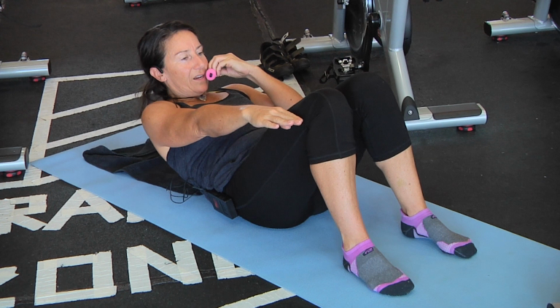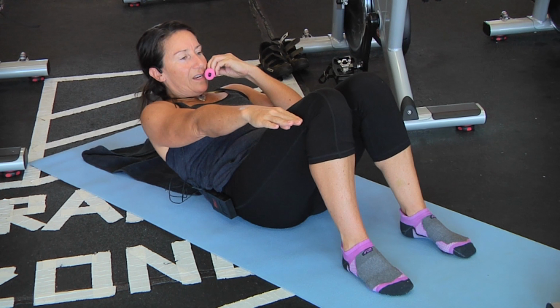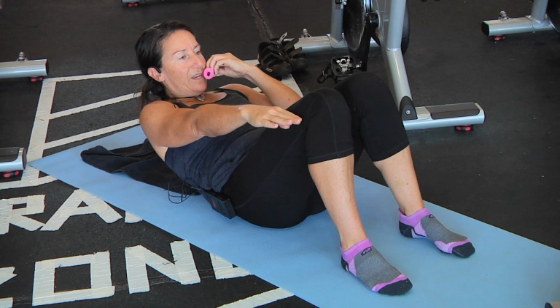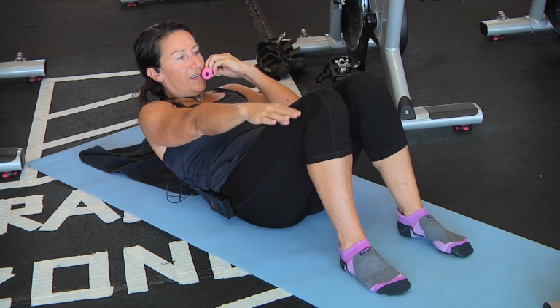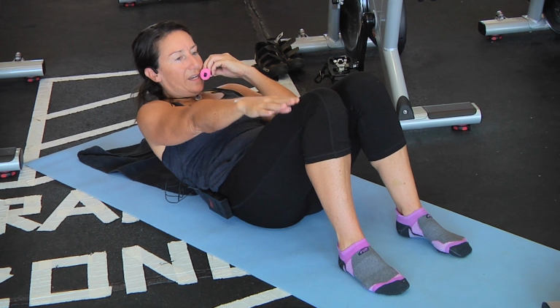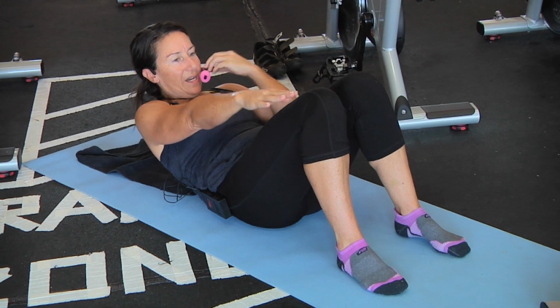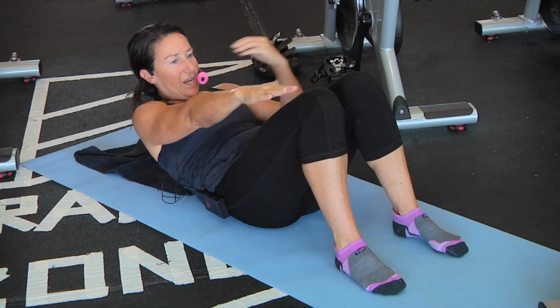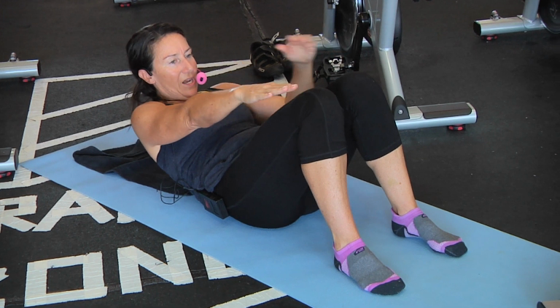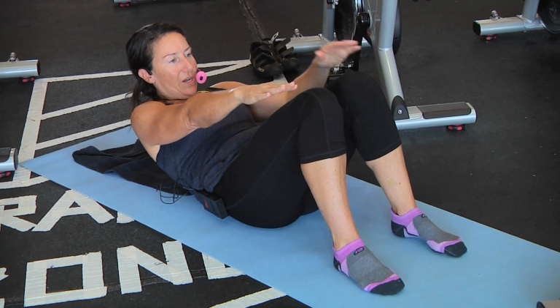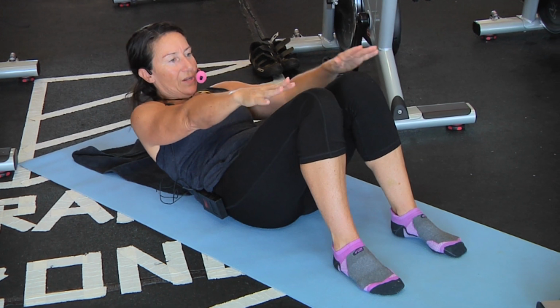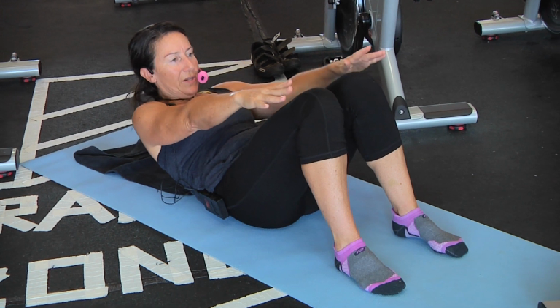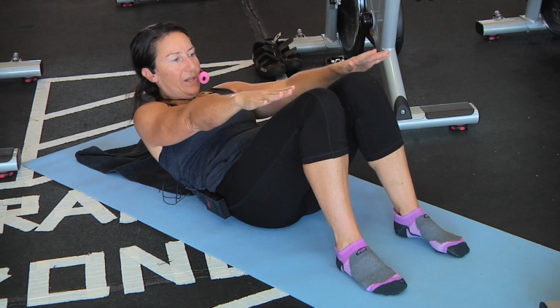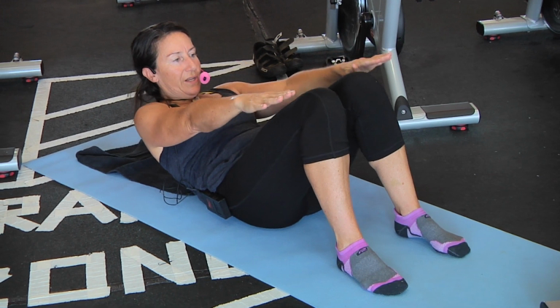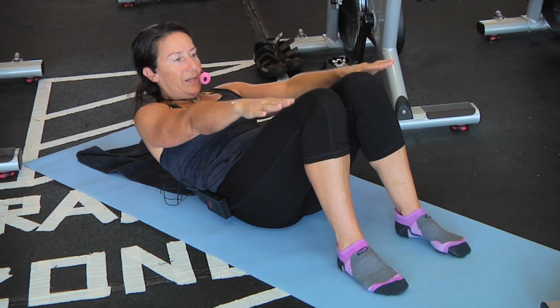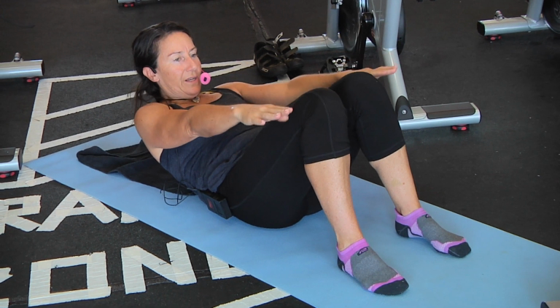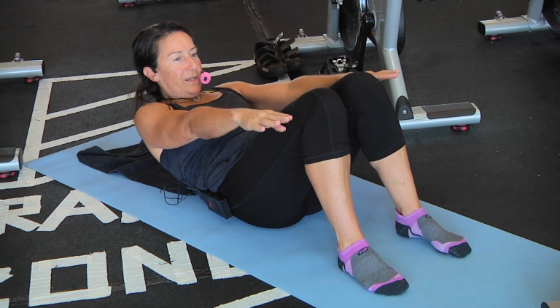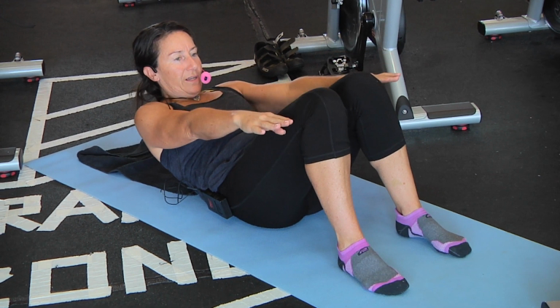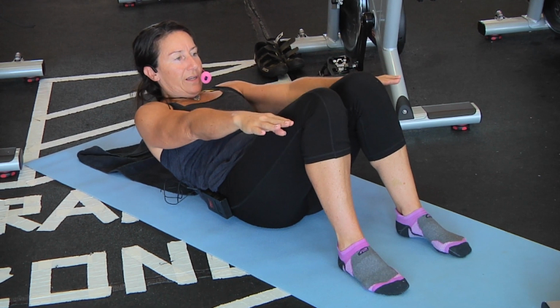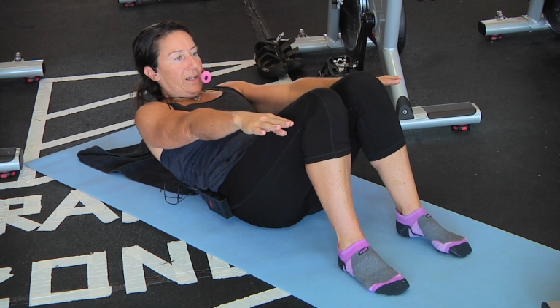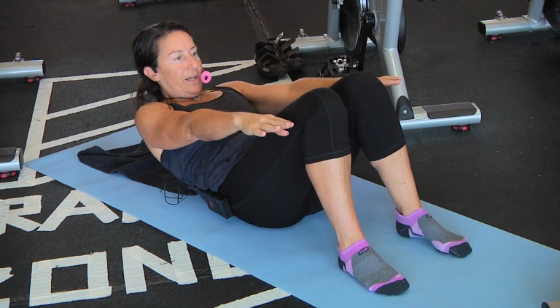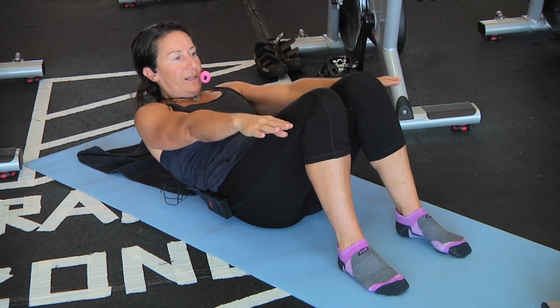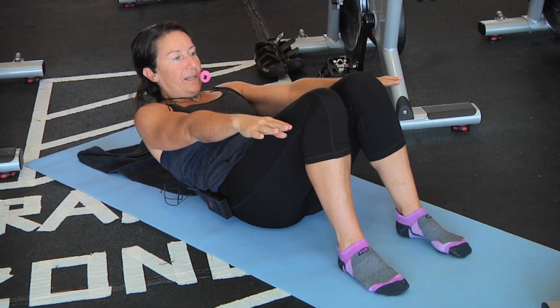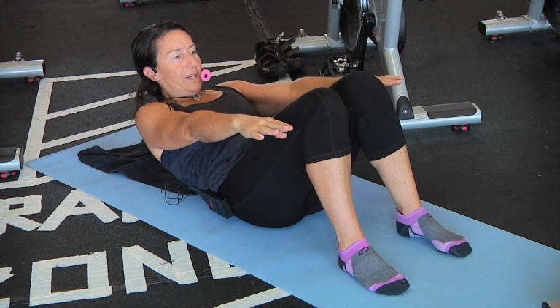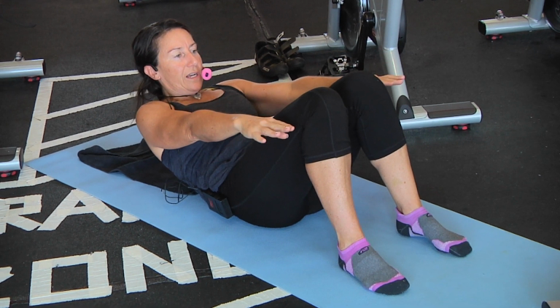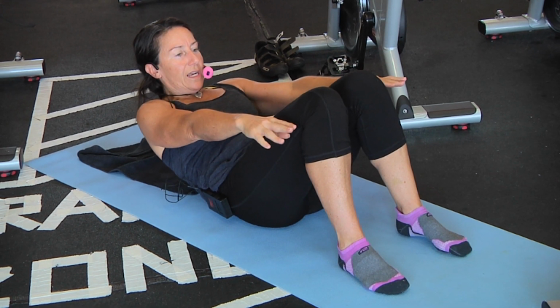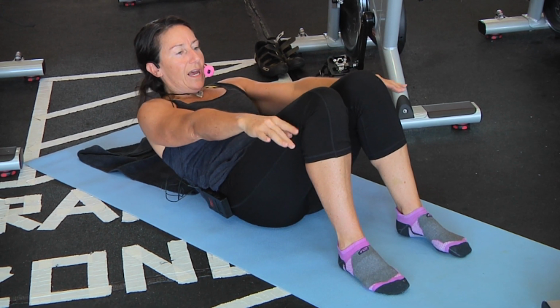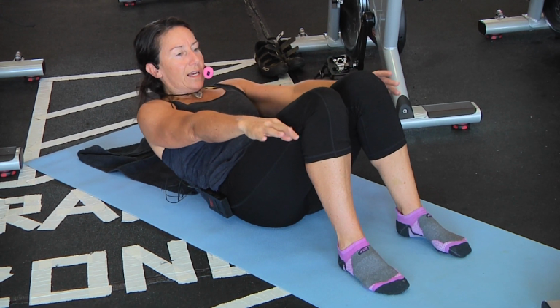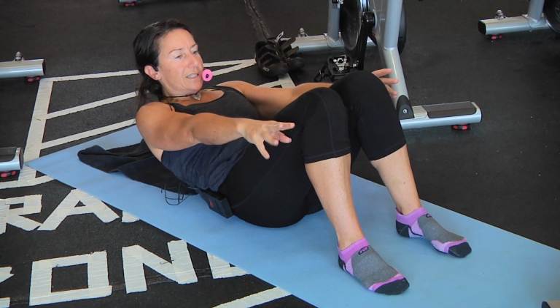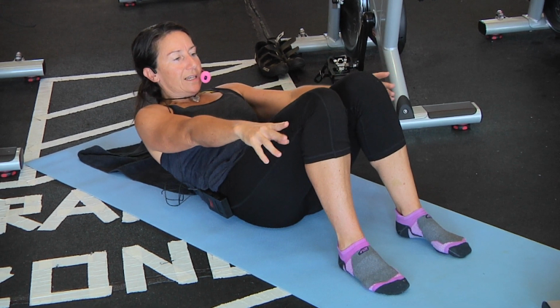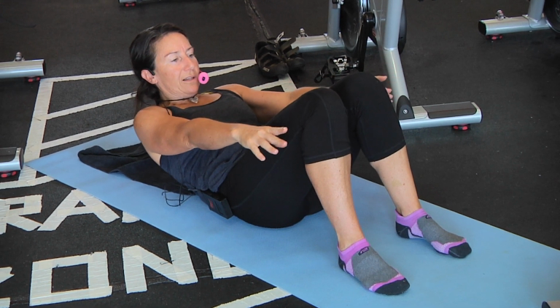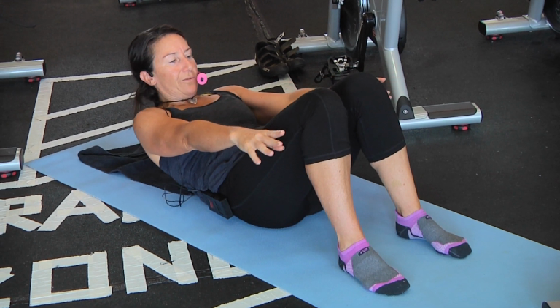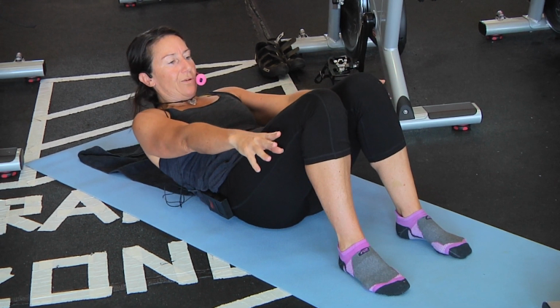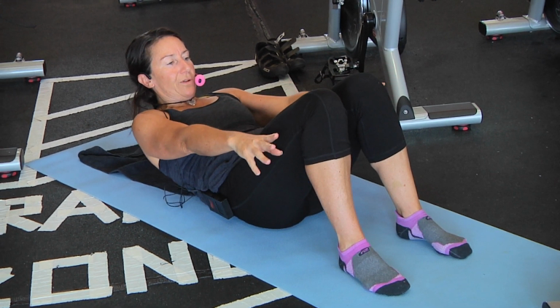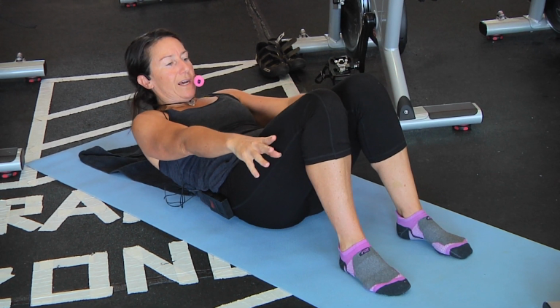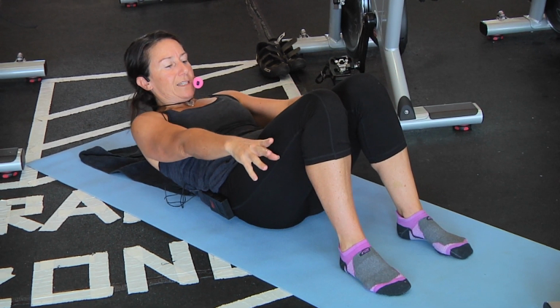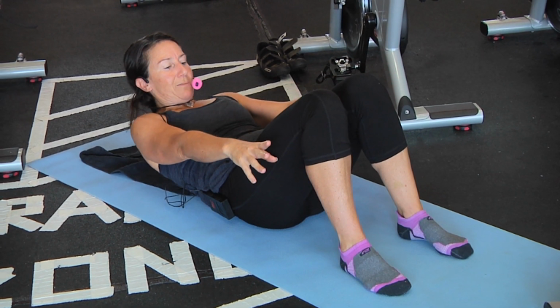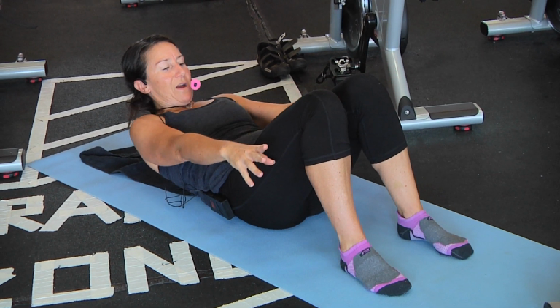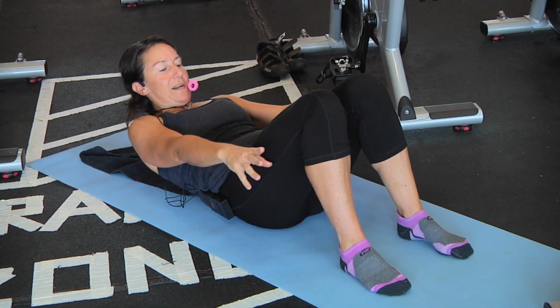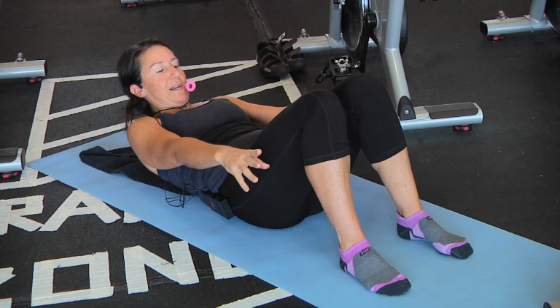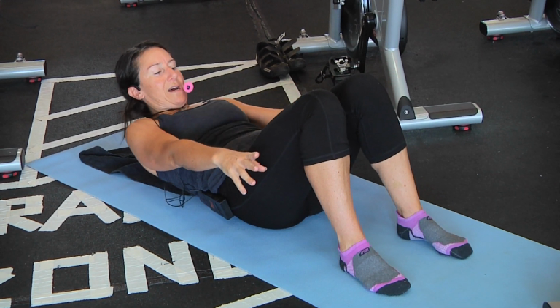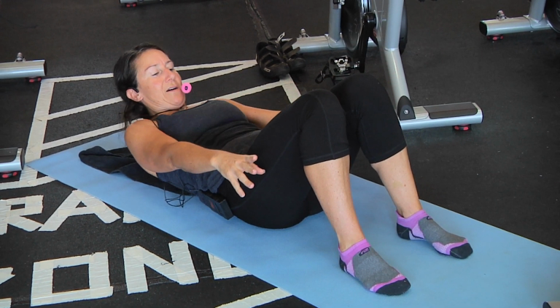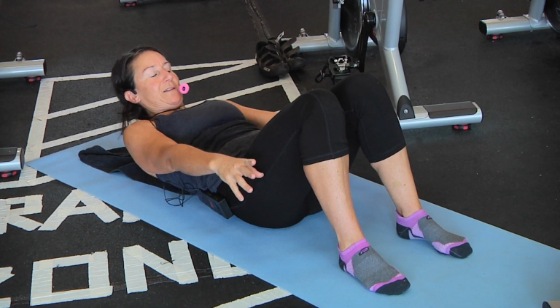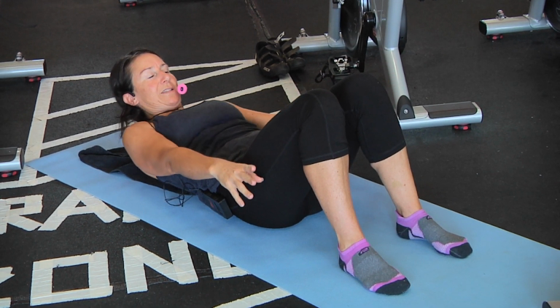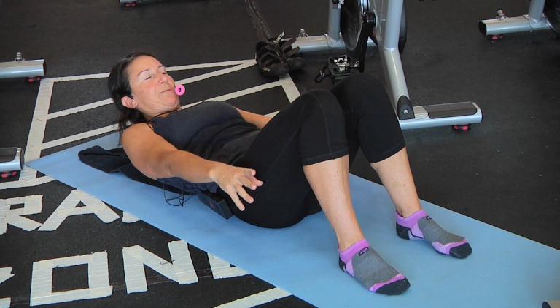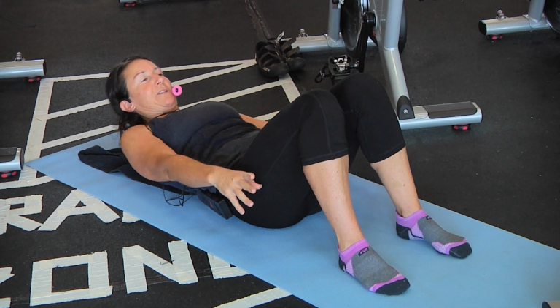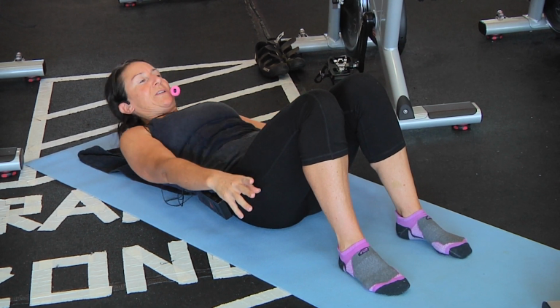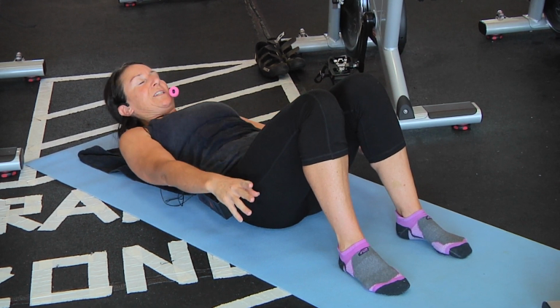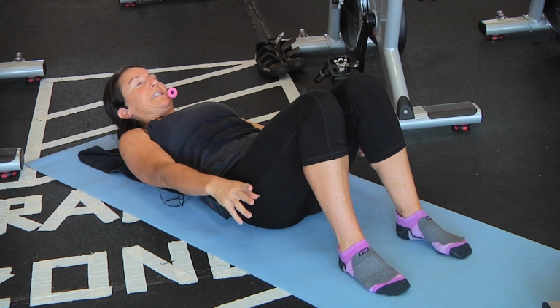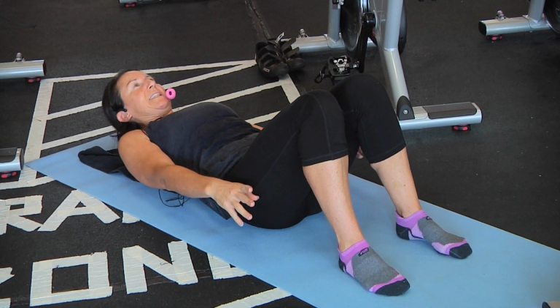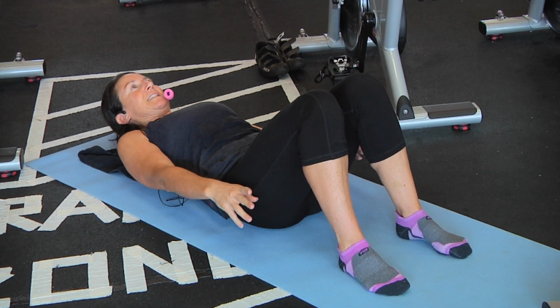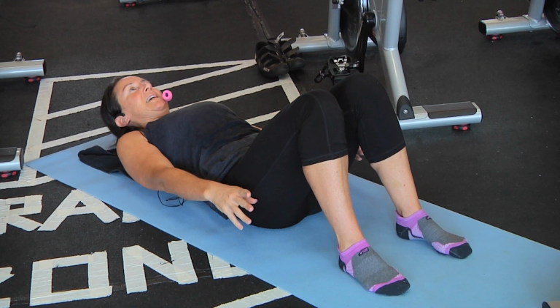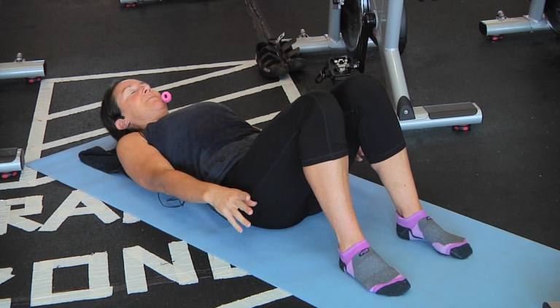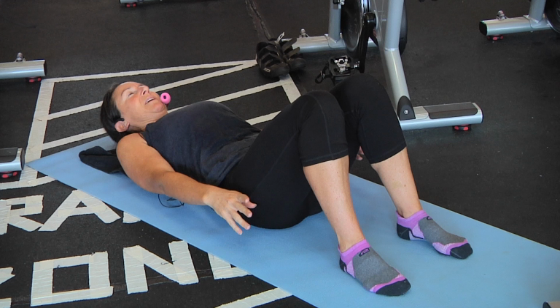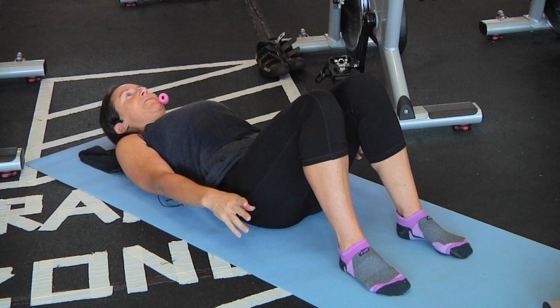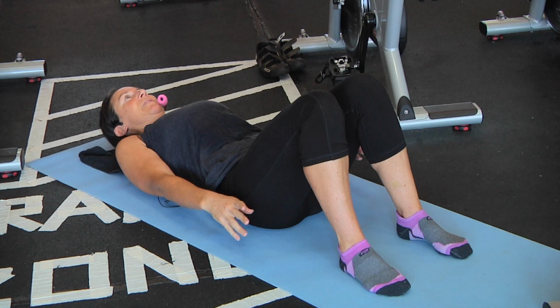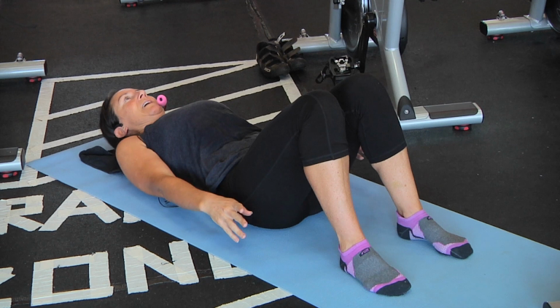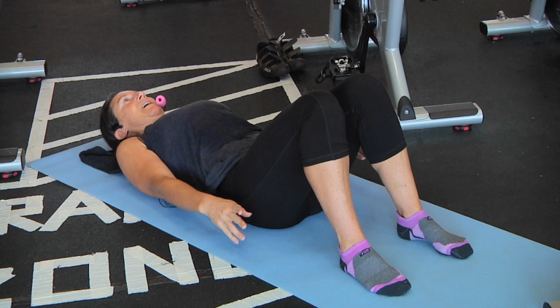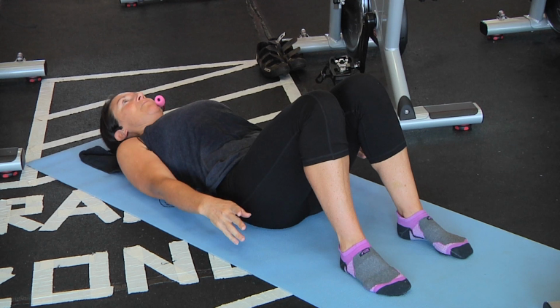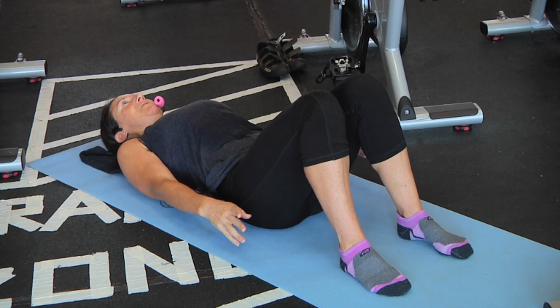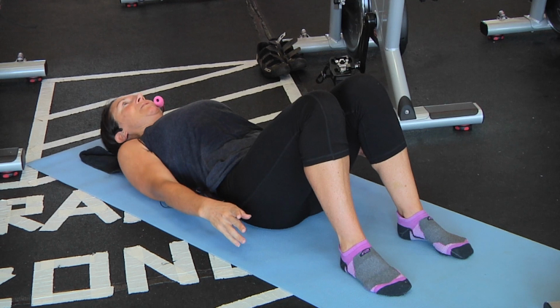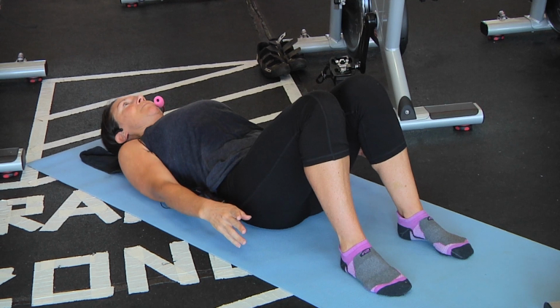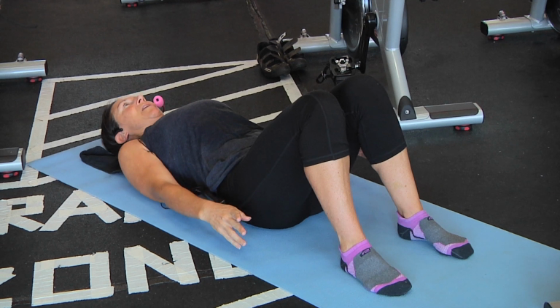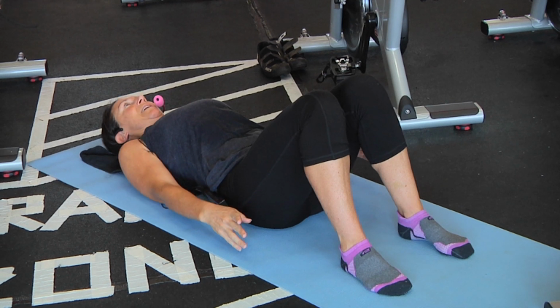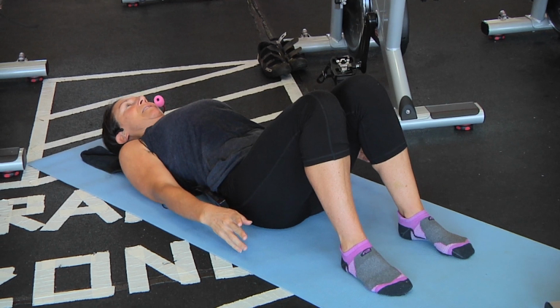You're going to inhale, and then you're going to exhale and roll that spine down. So we're doing just the same thing for the upper spine.